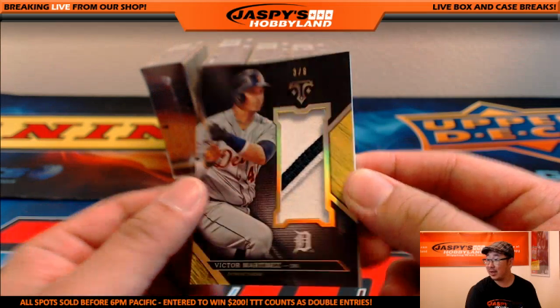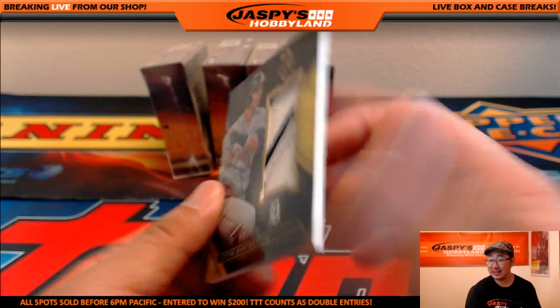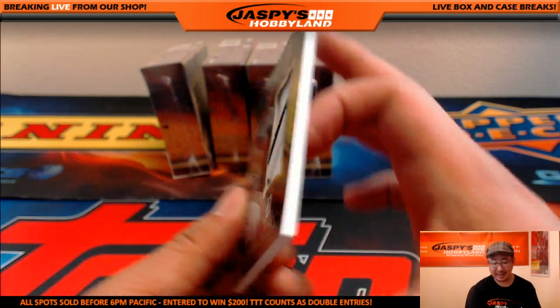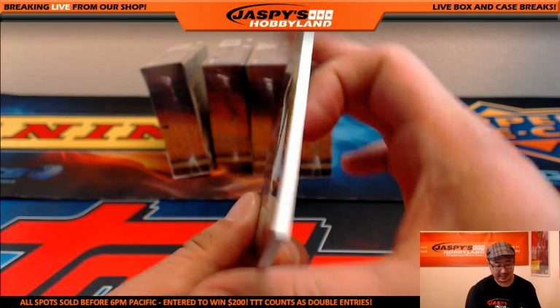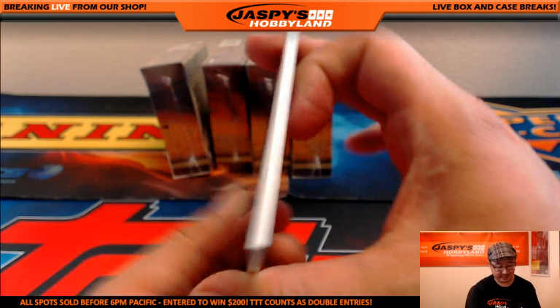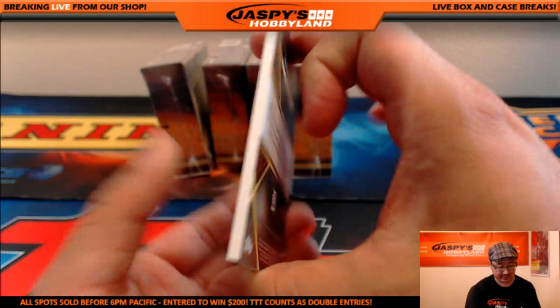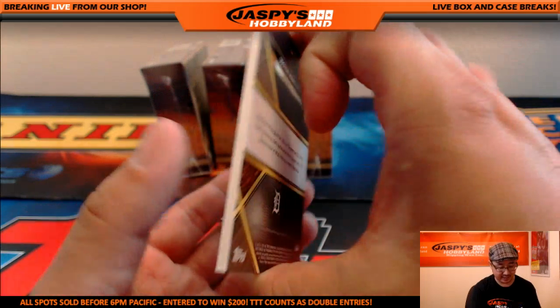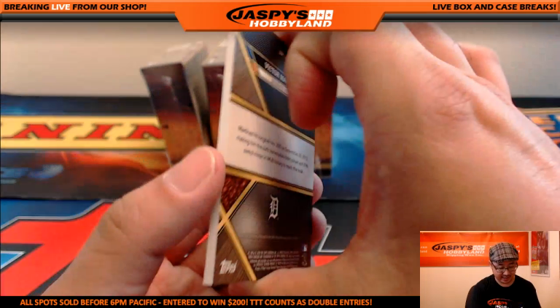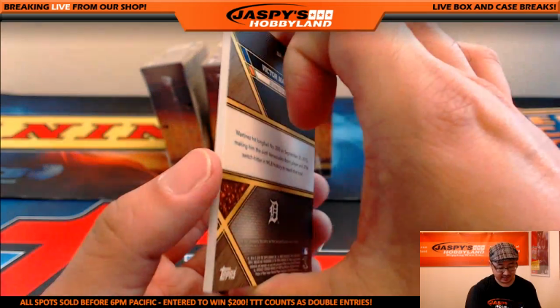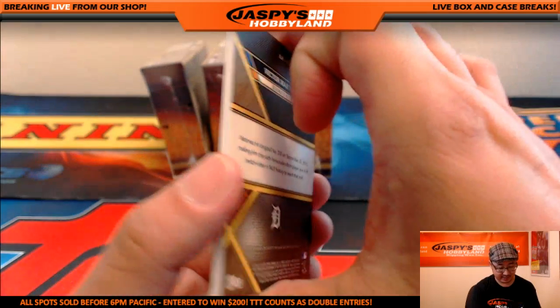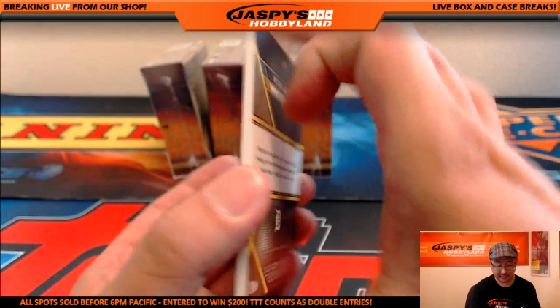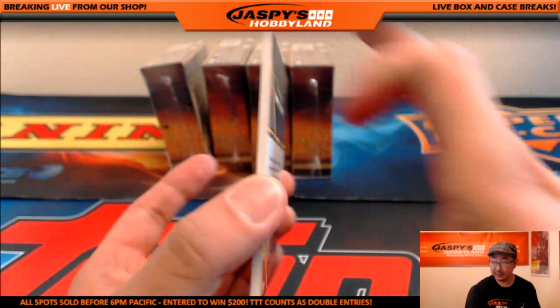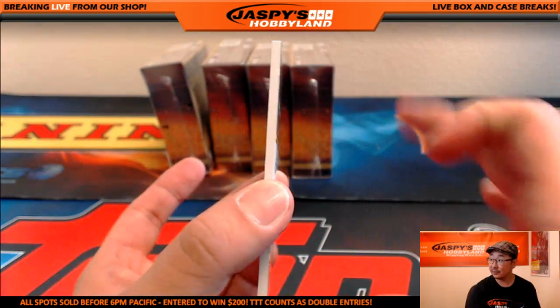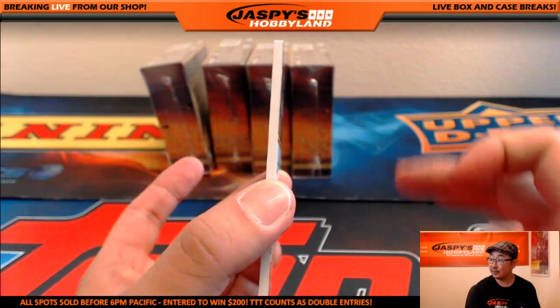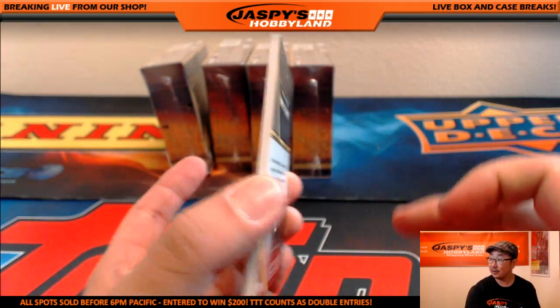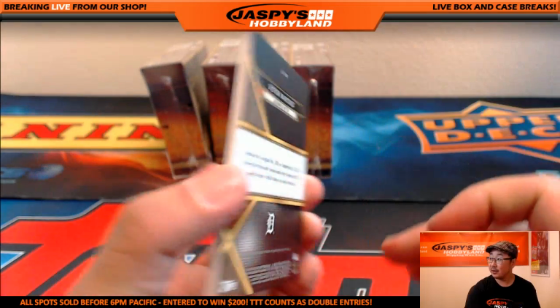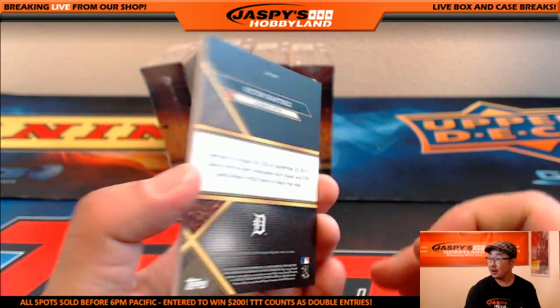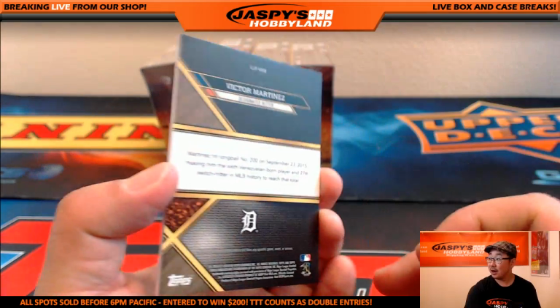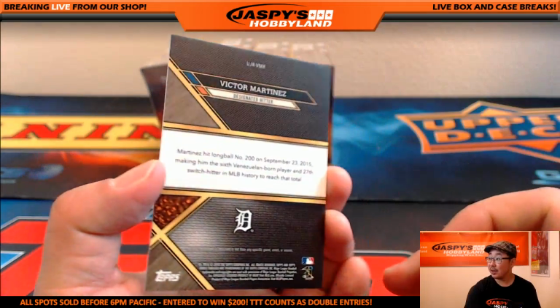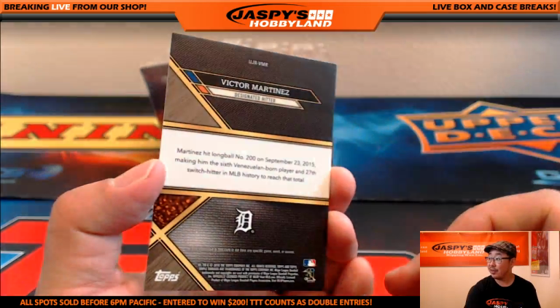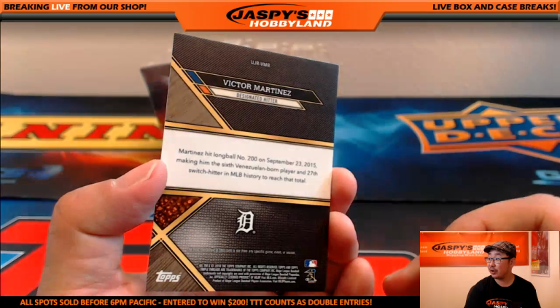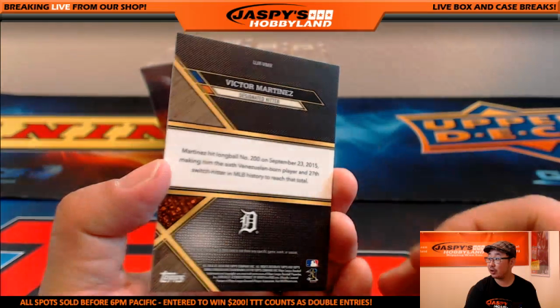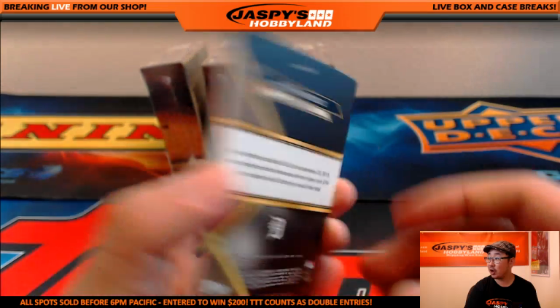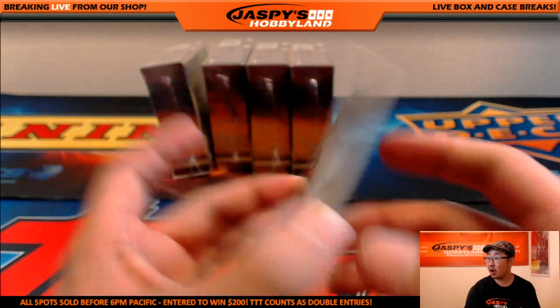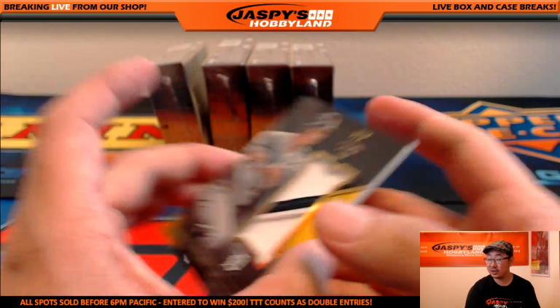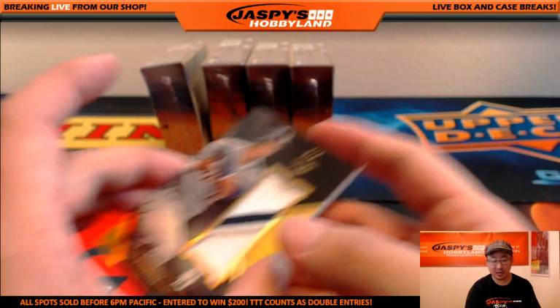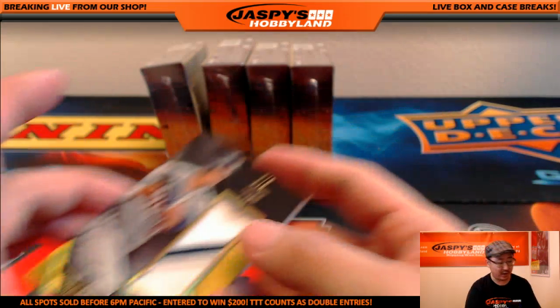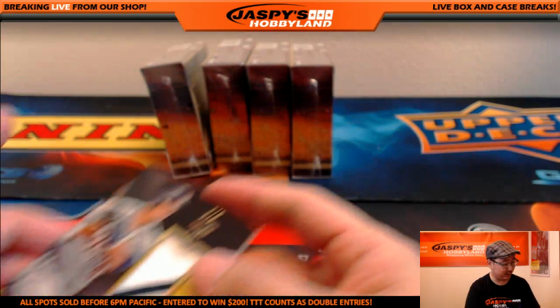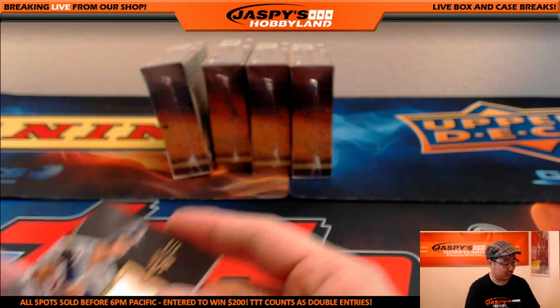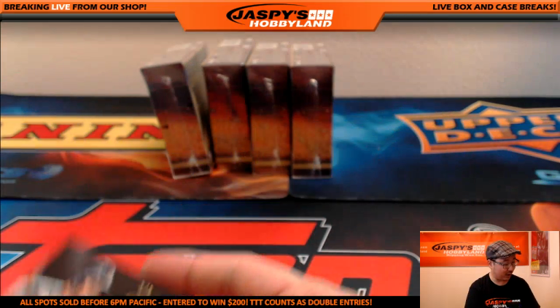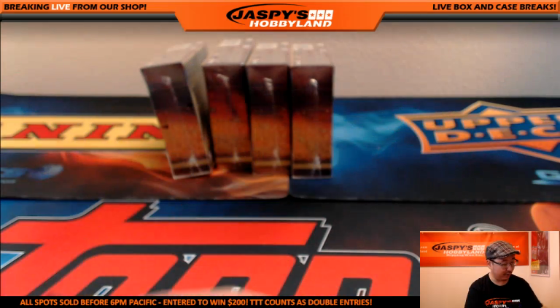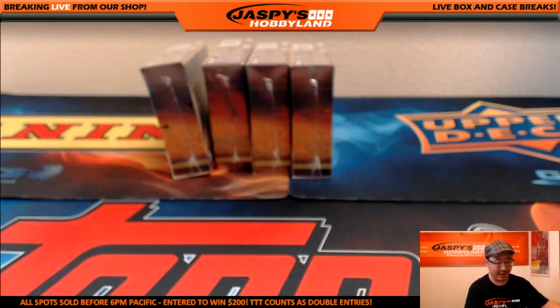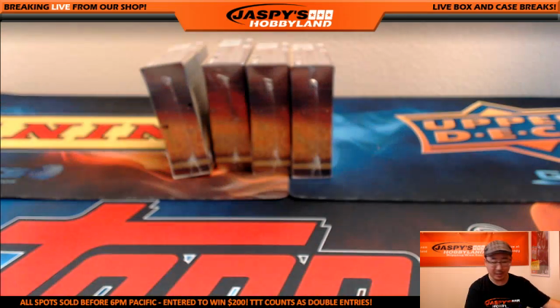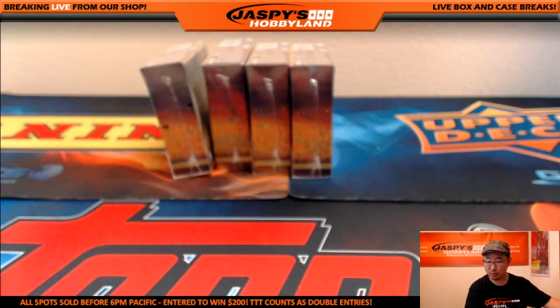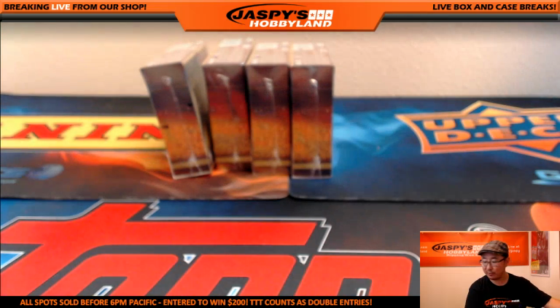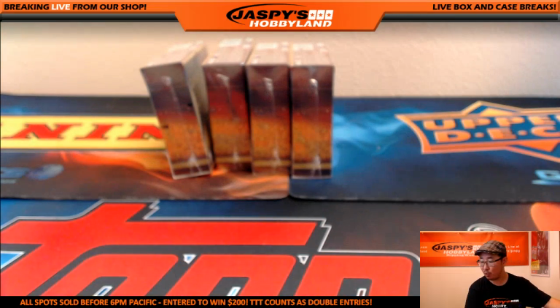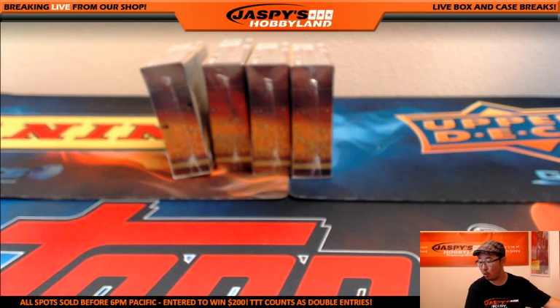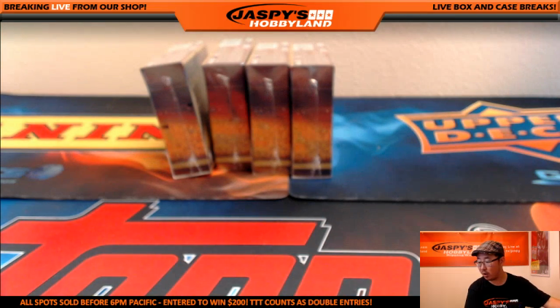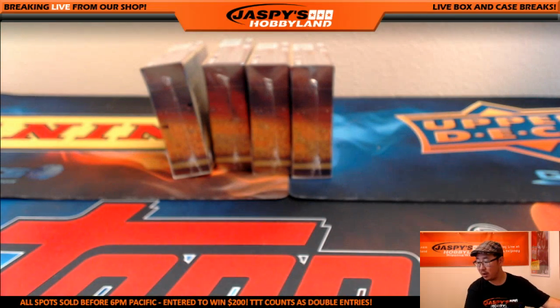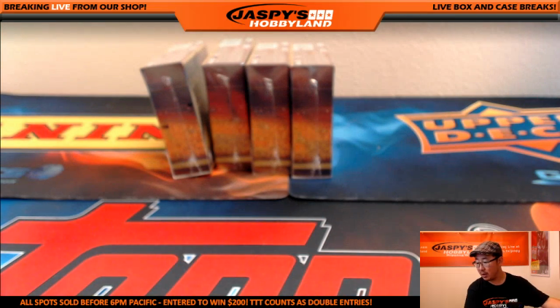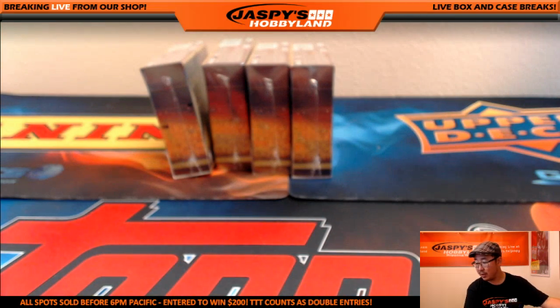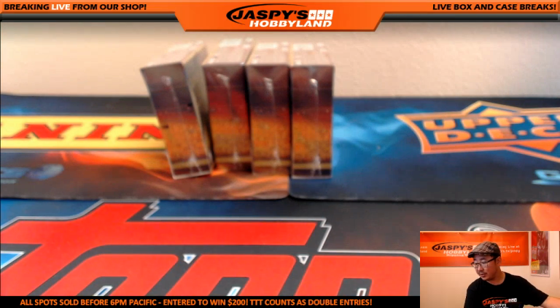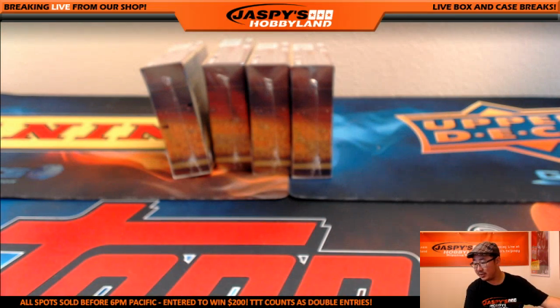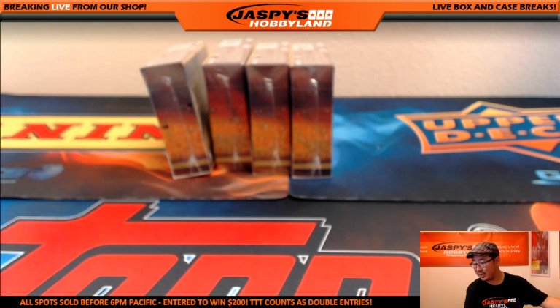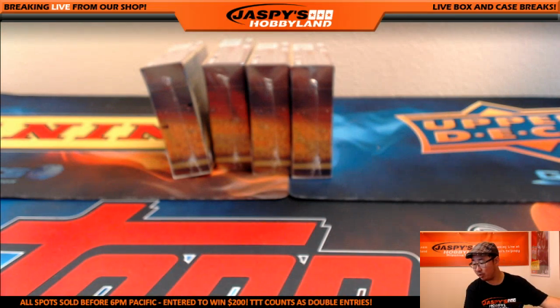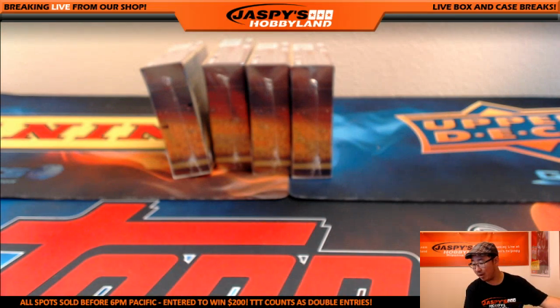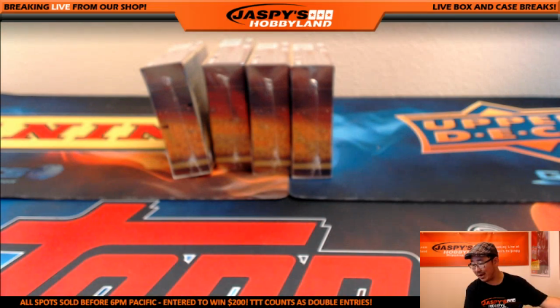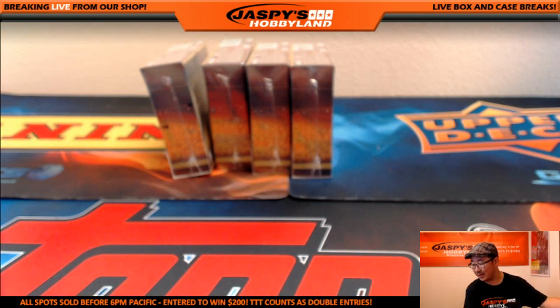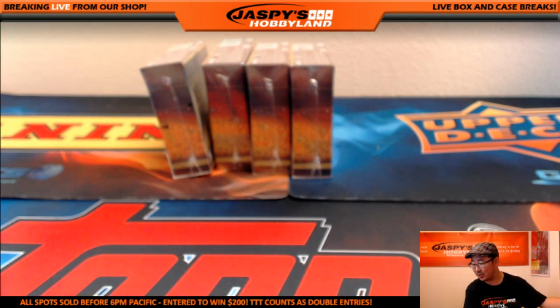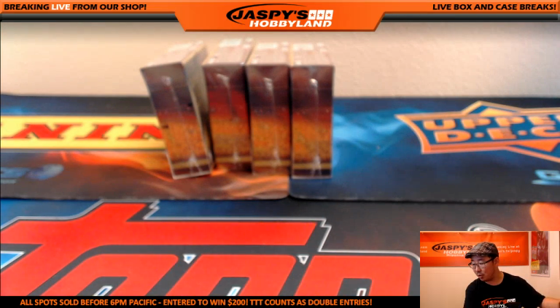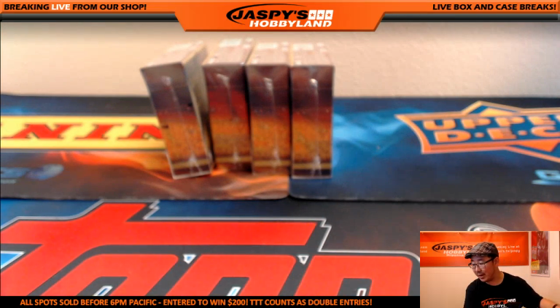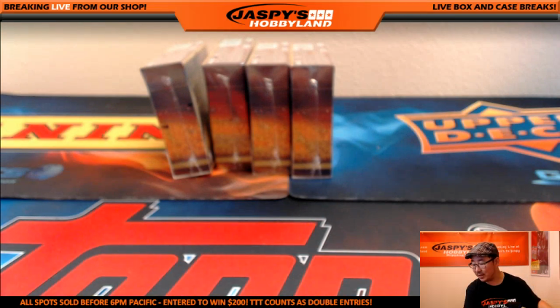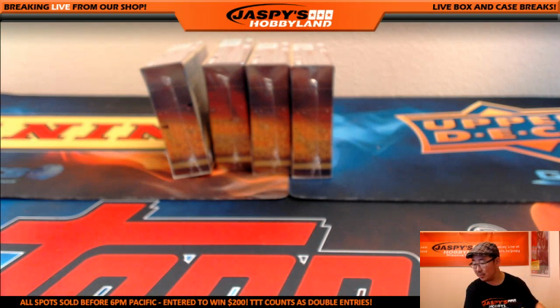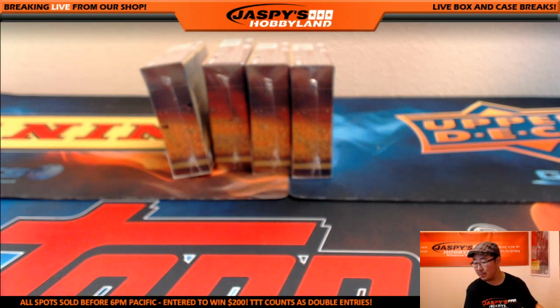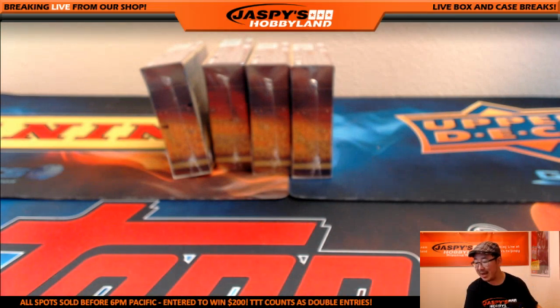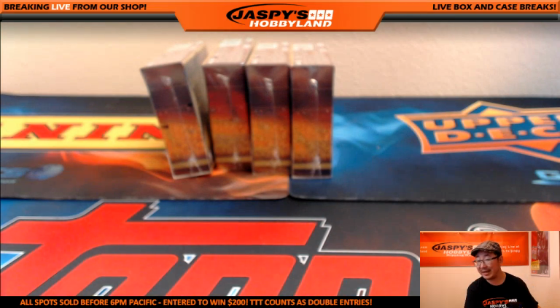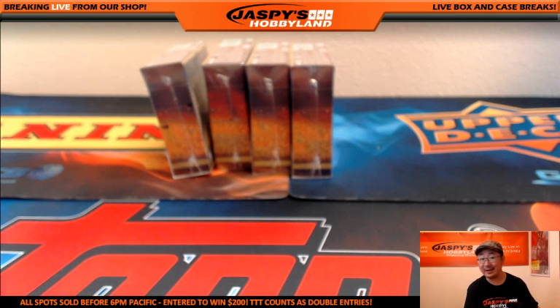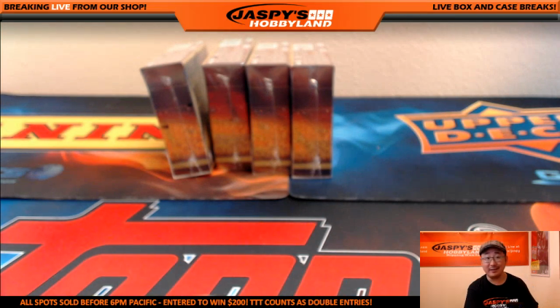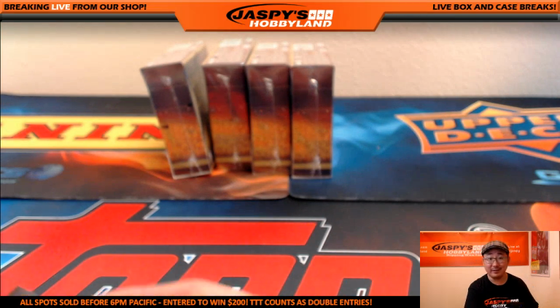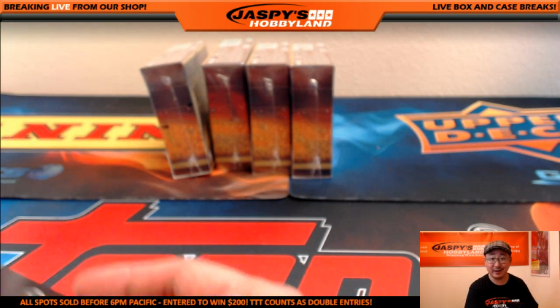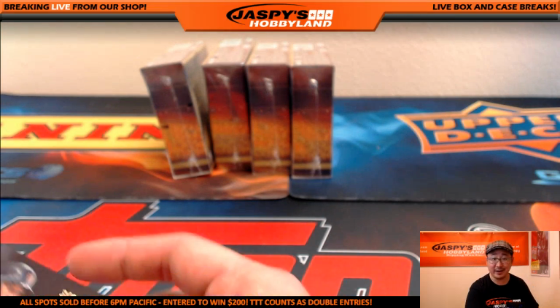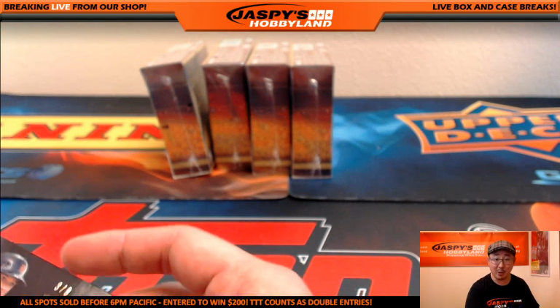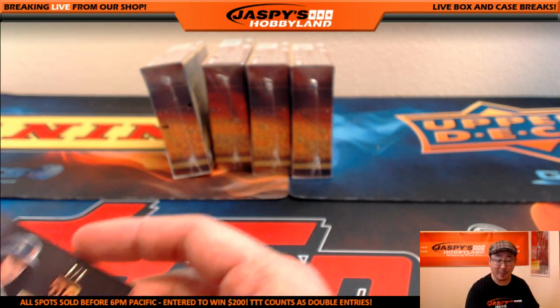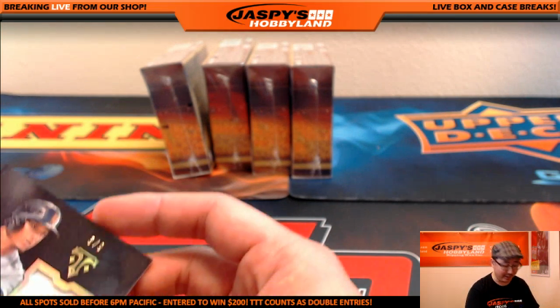That's a nice design on a thicker card stock as well. Nice one for the Tigers, going out to Megan.